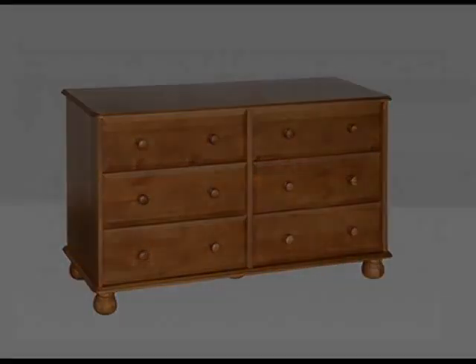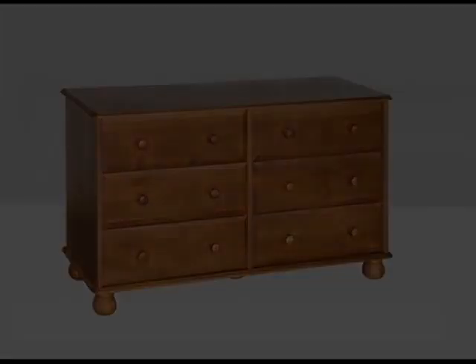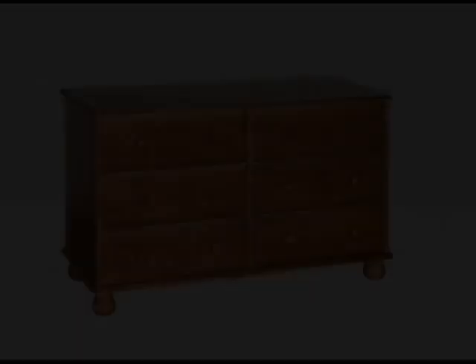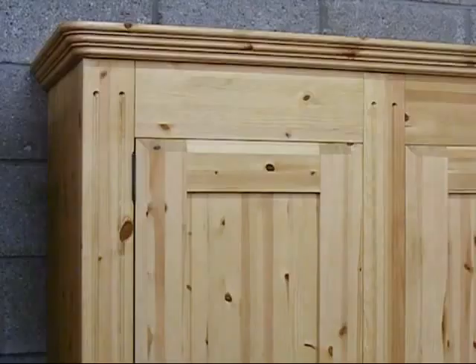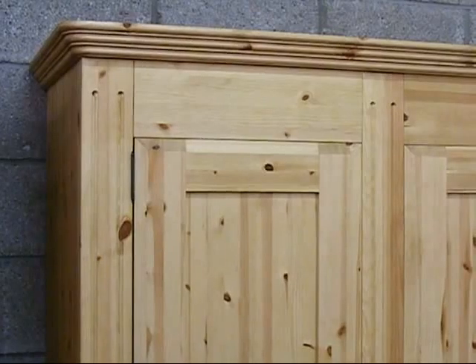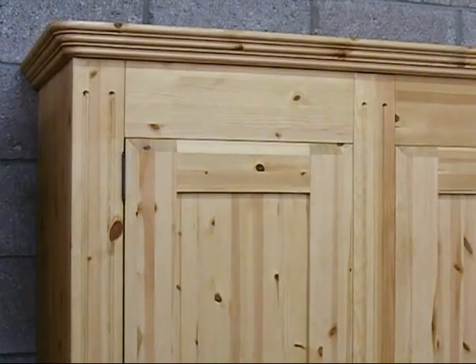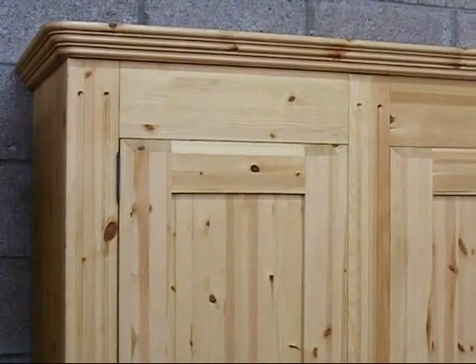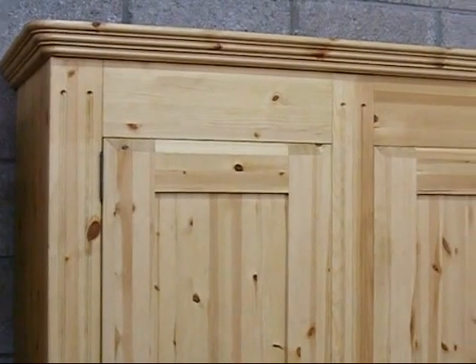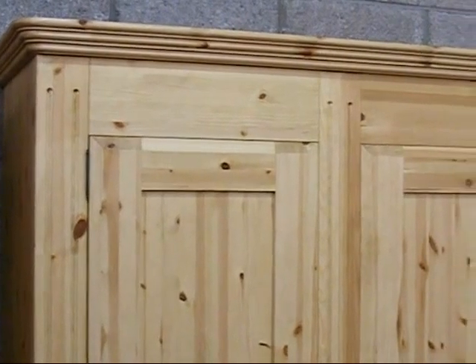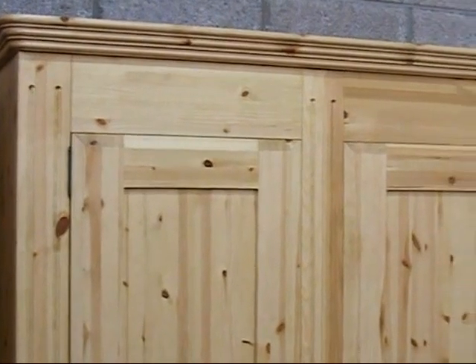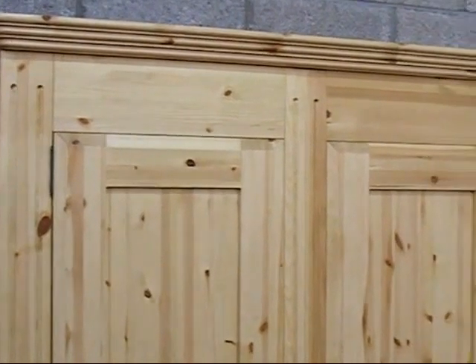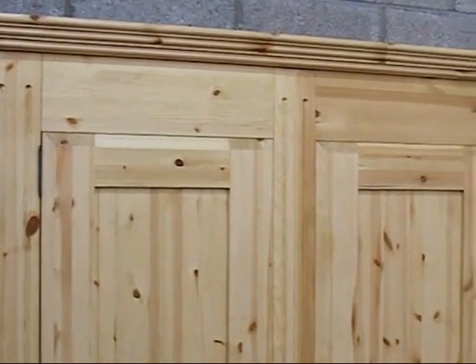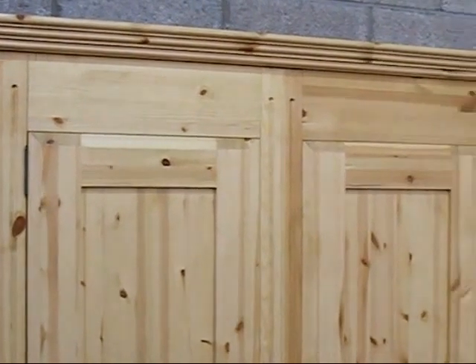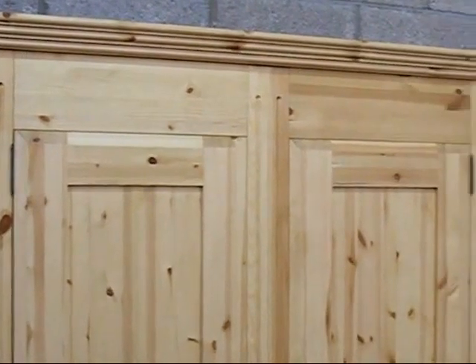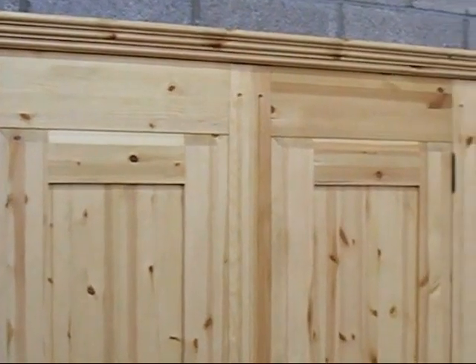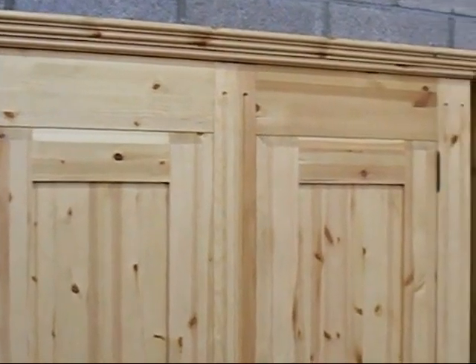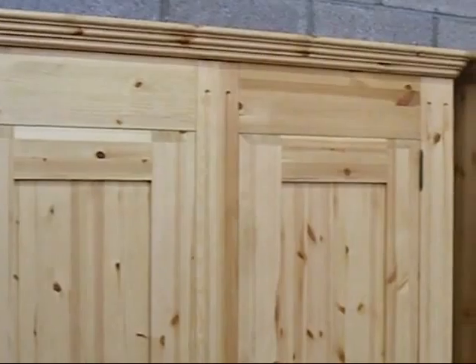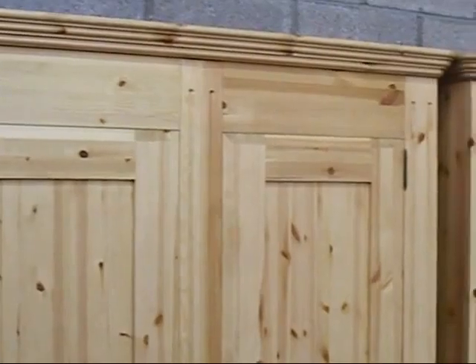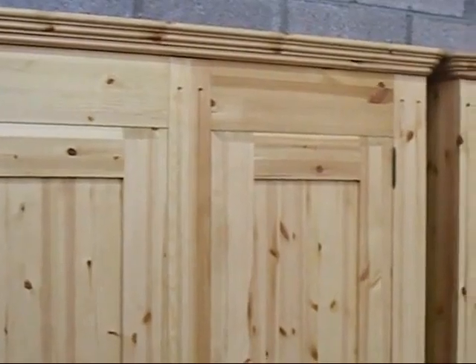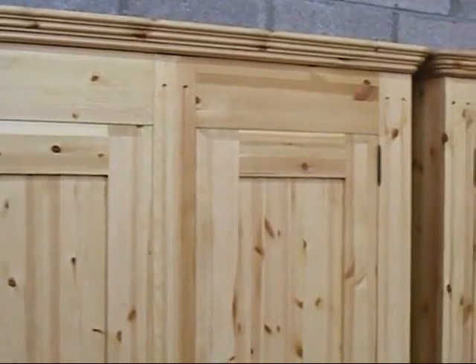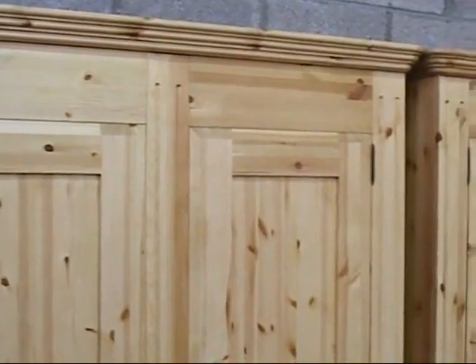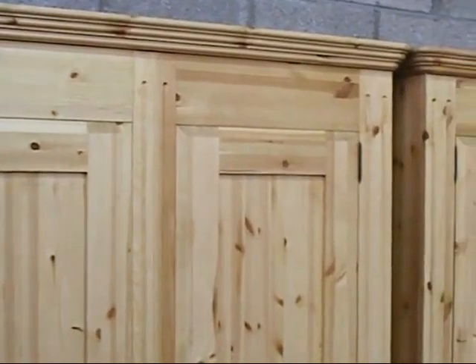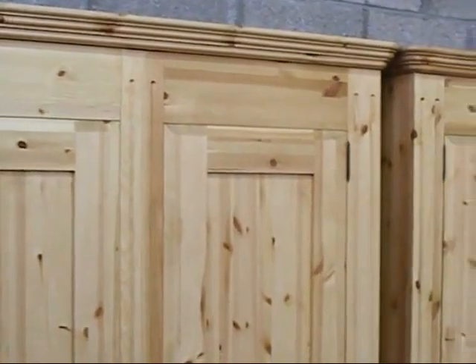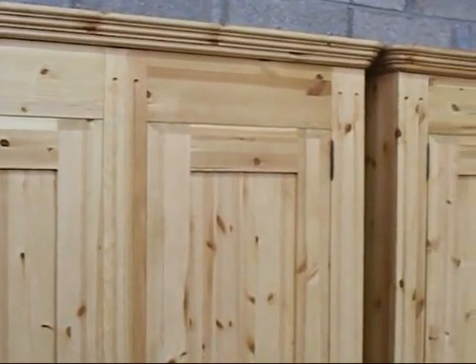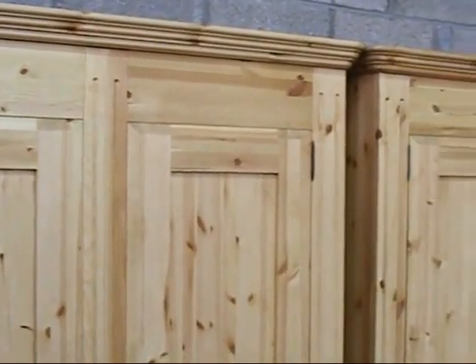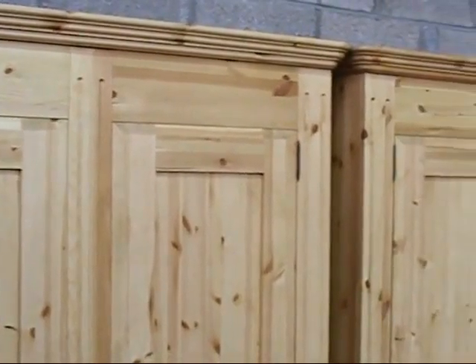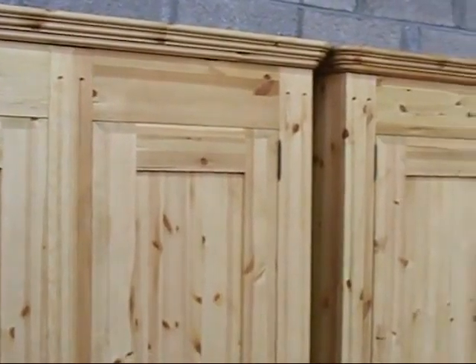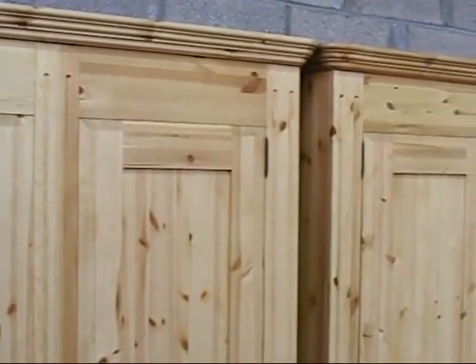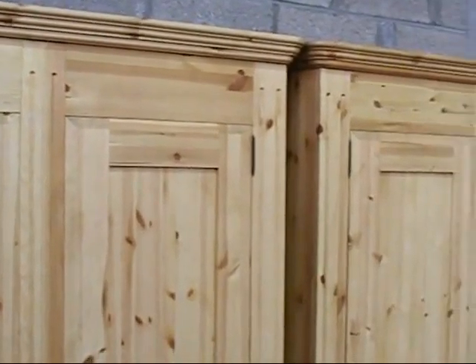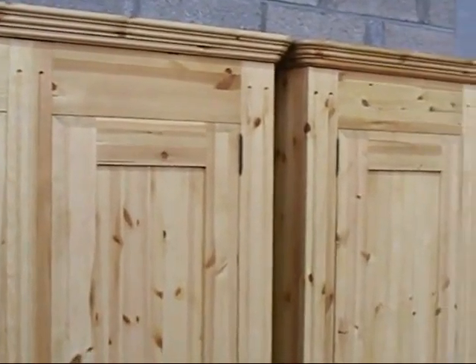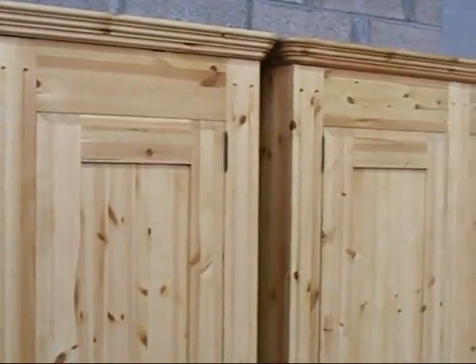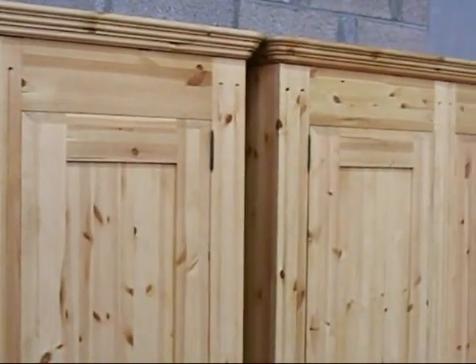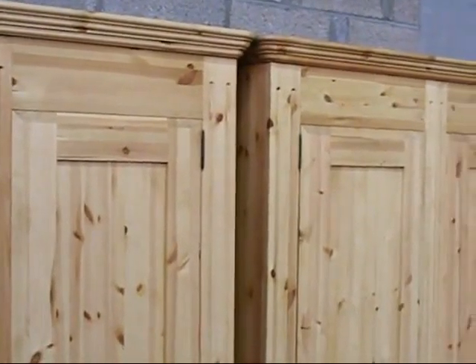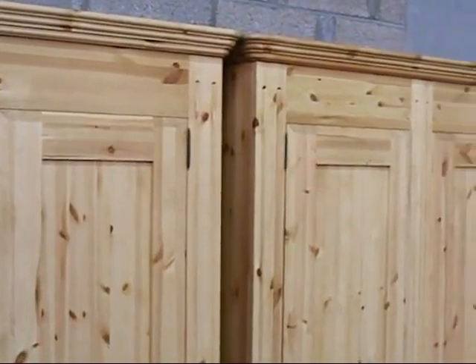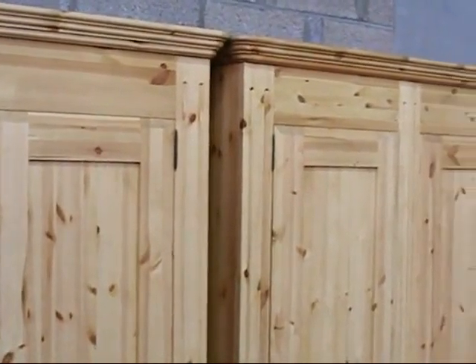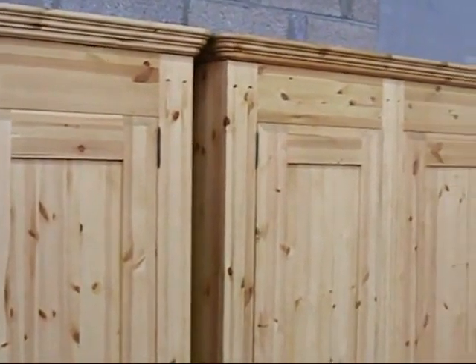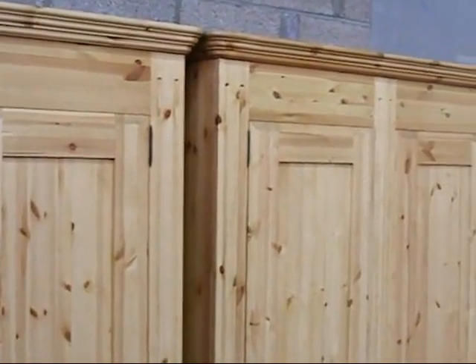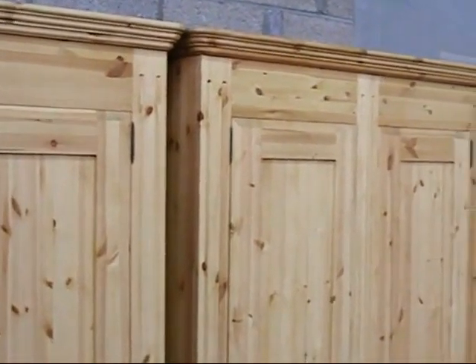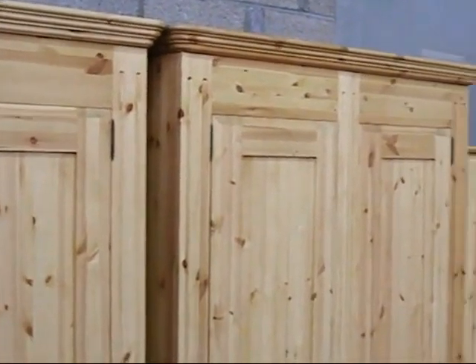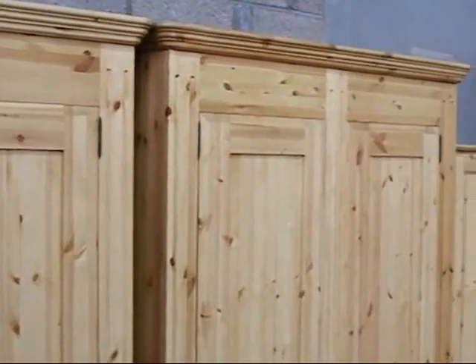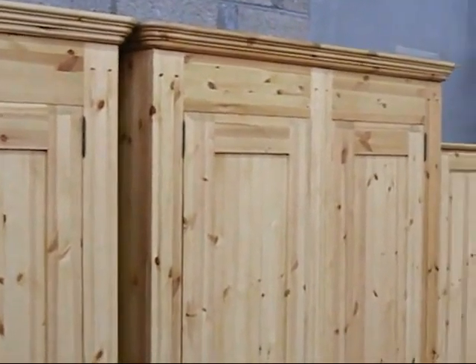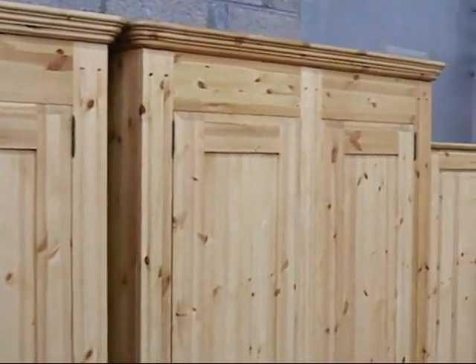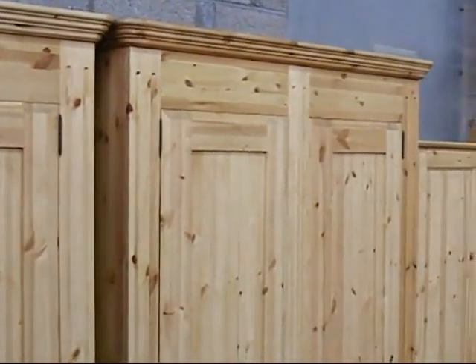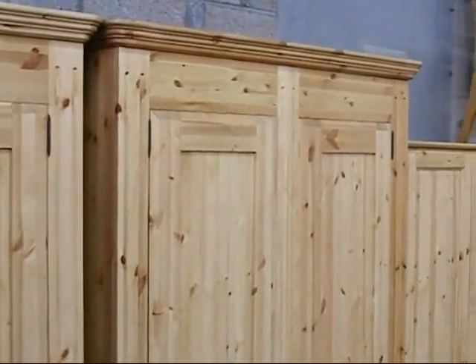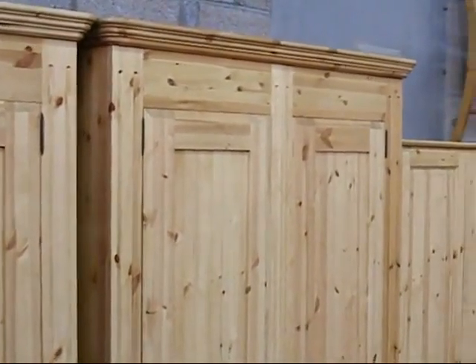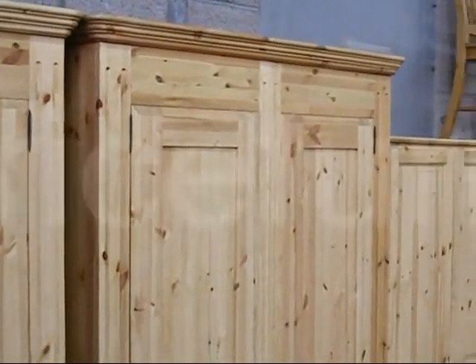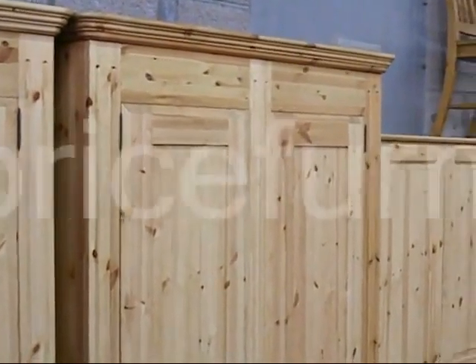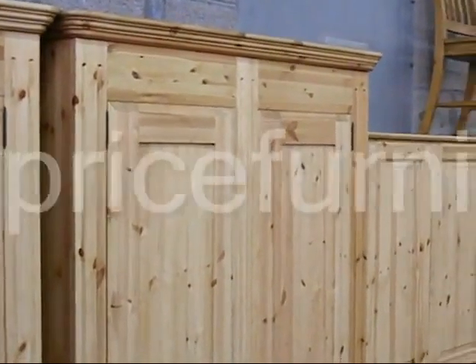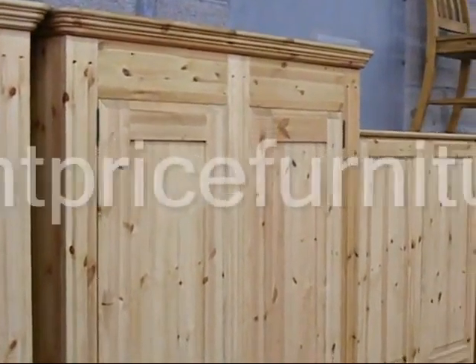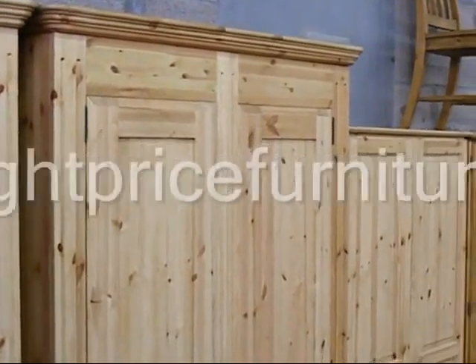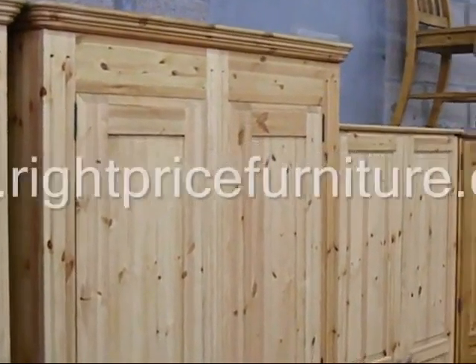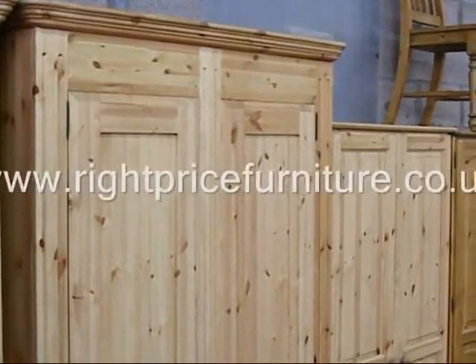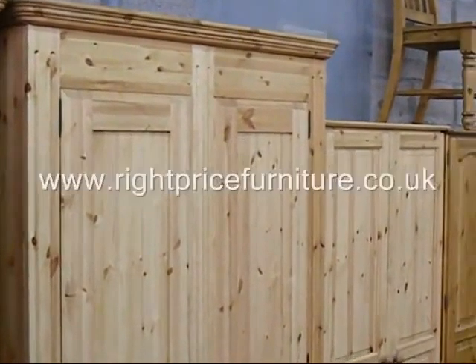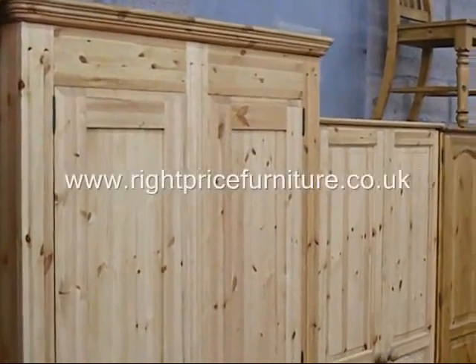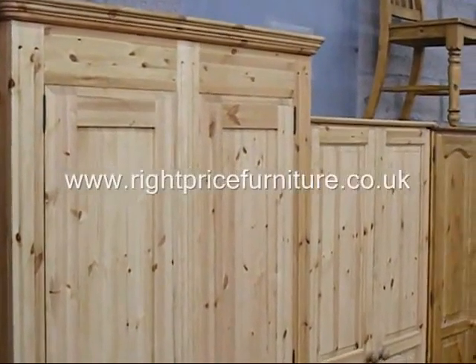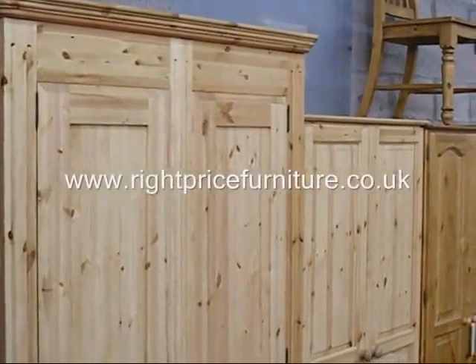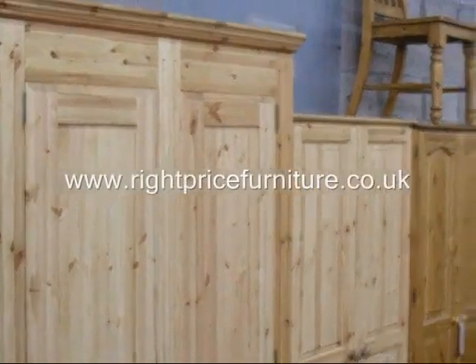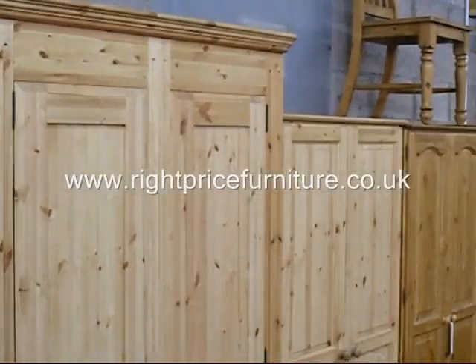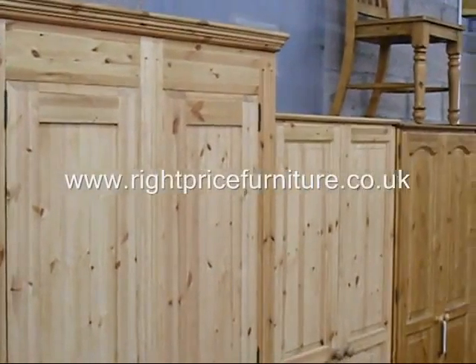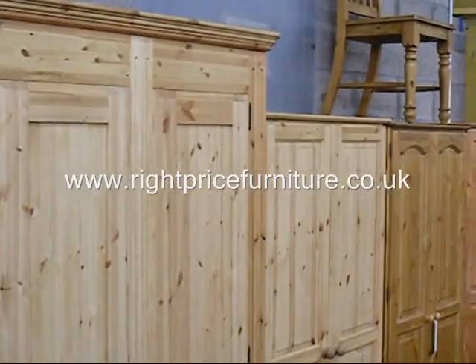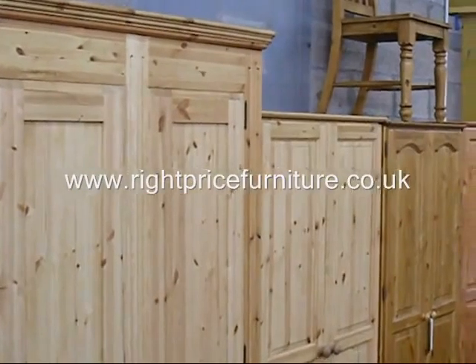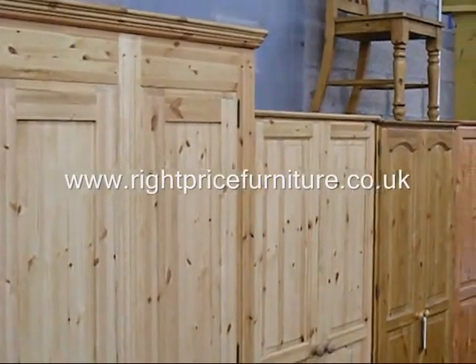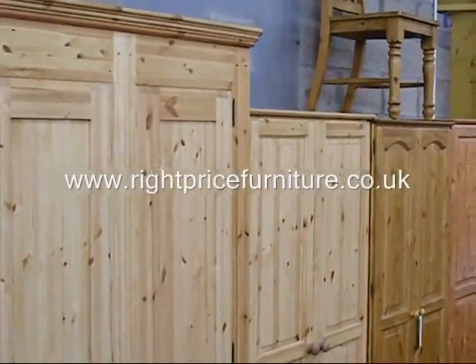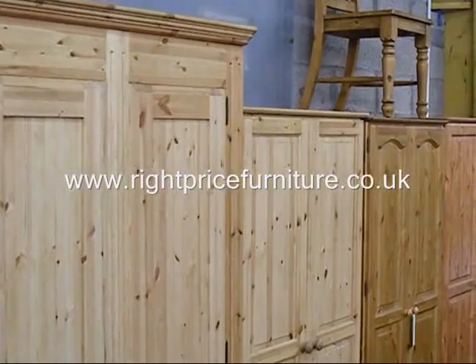Right Price Furniture's Pine Furniture is the right furniture at the right price.